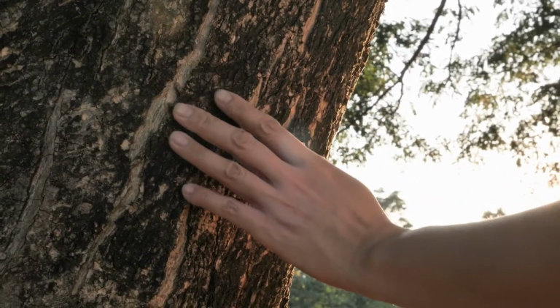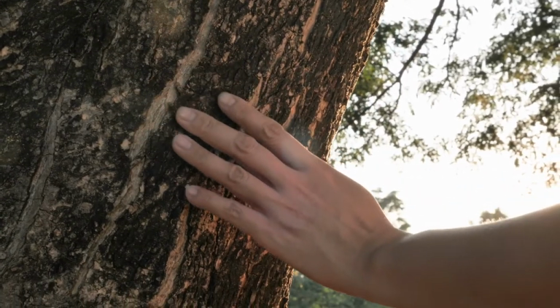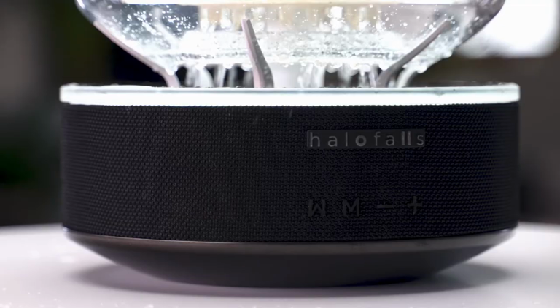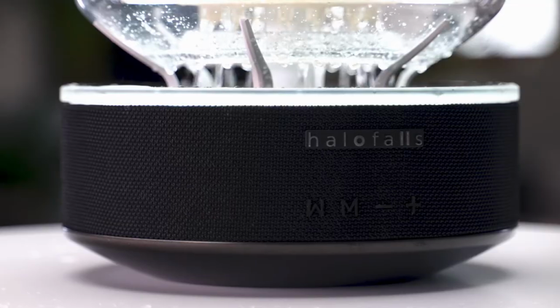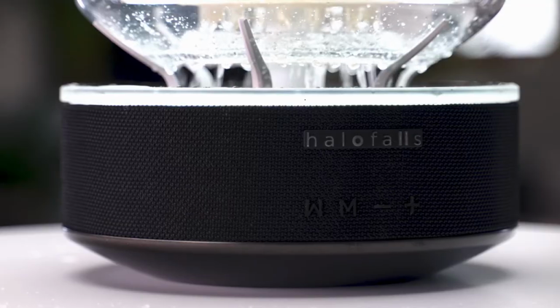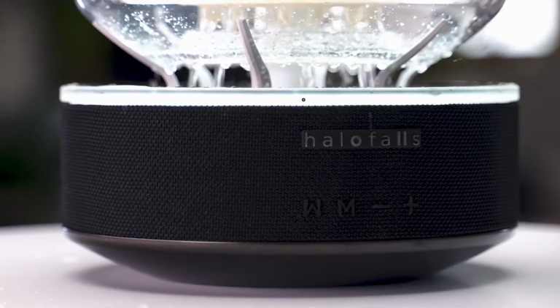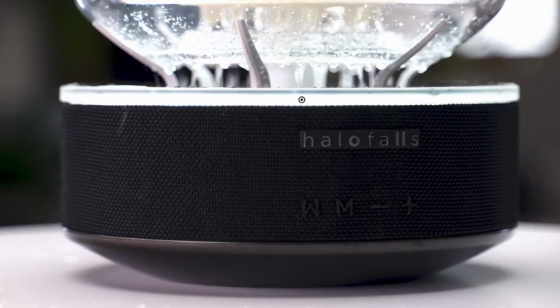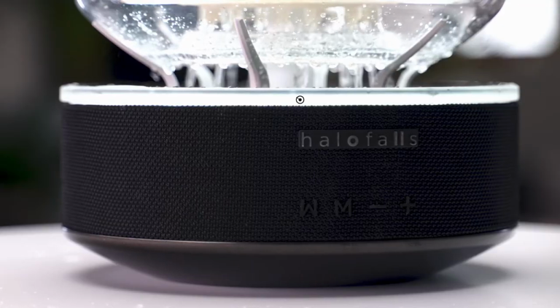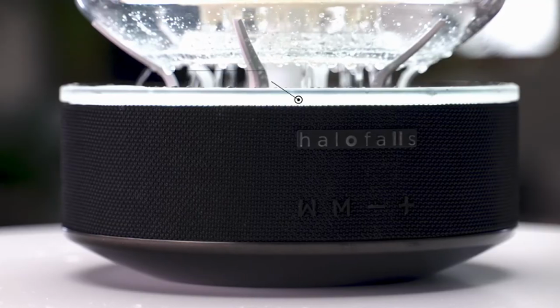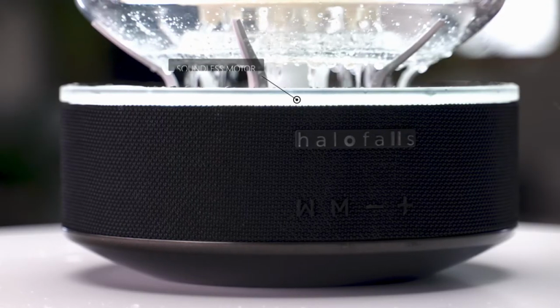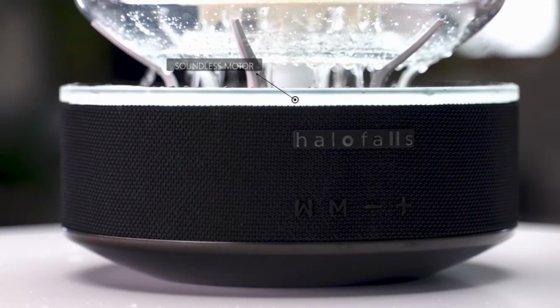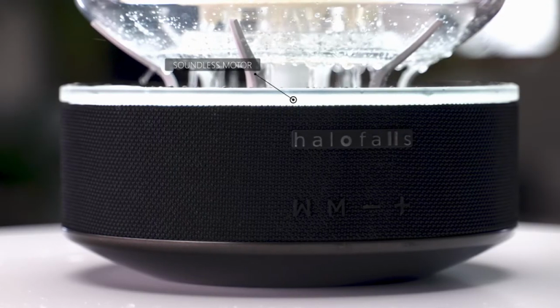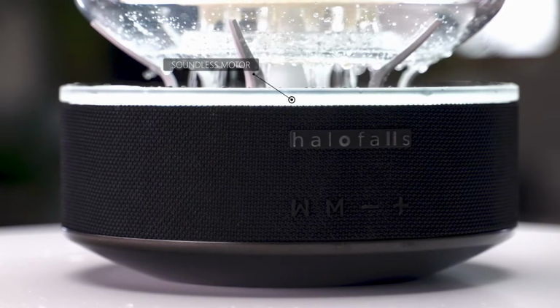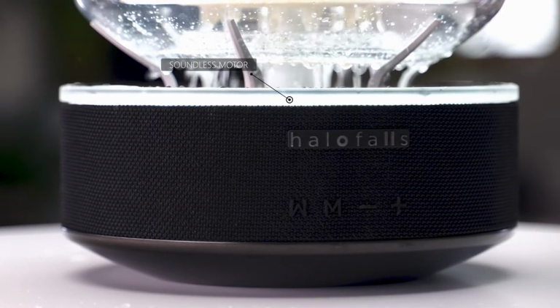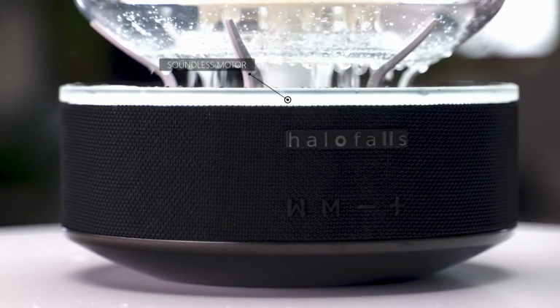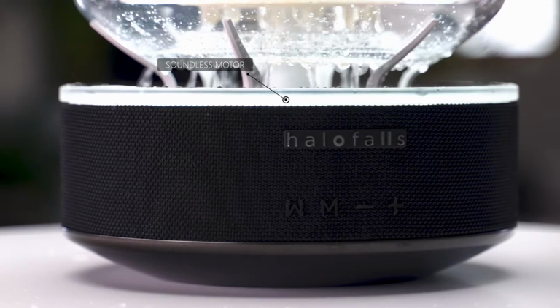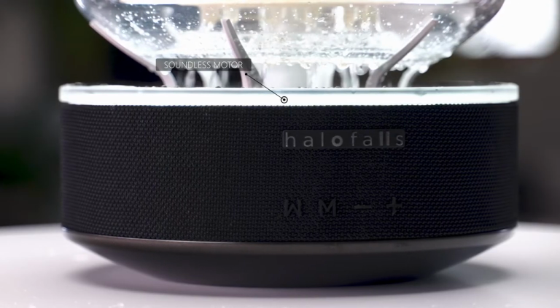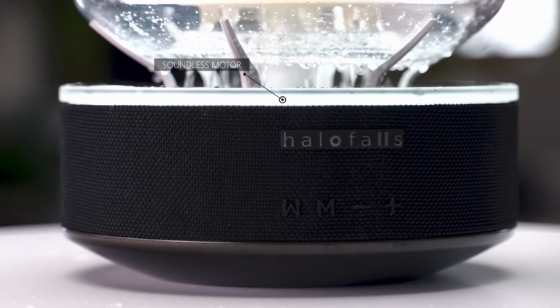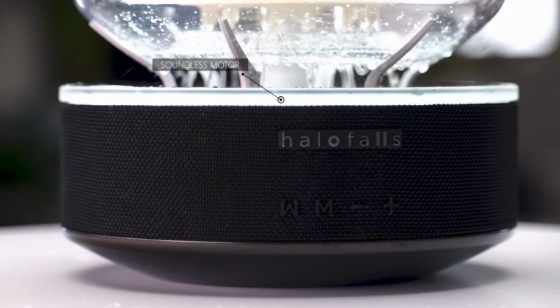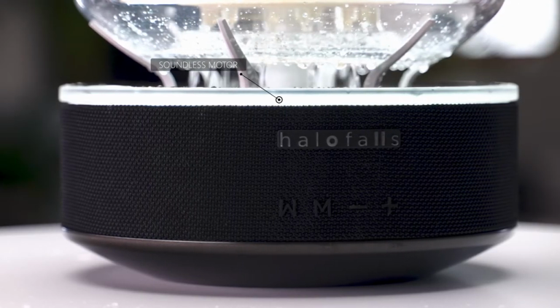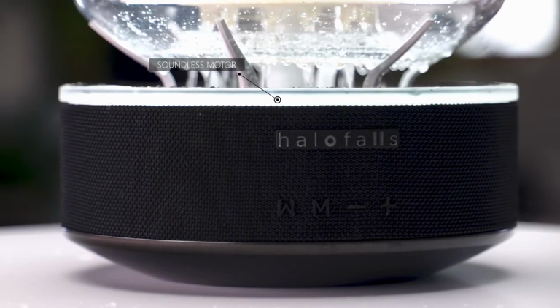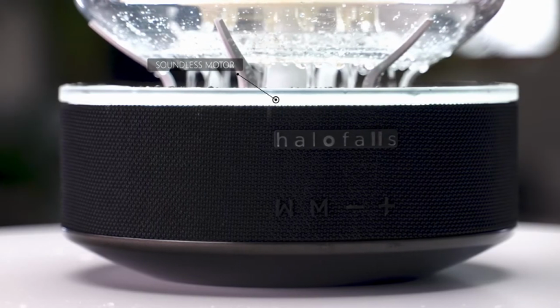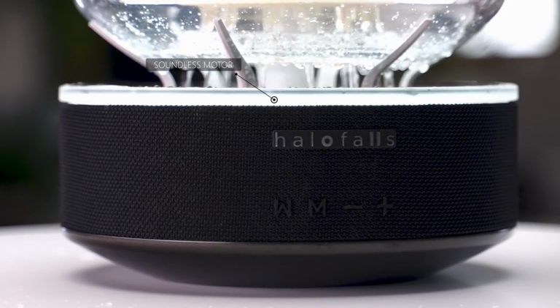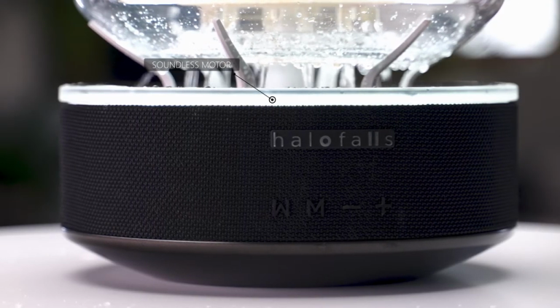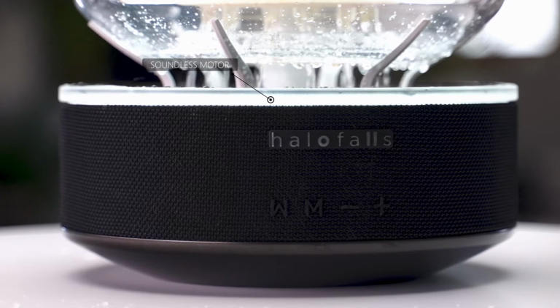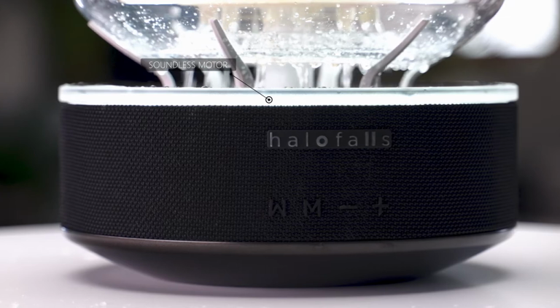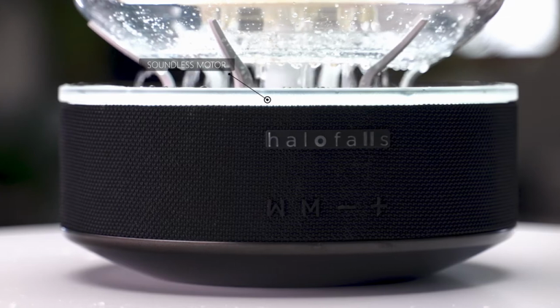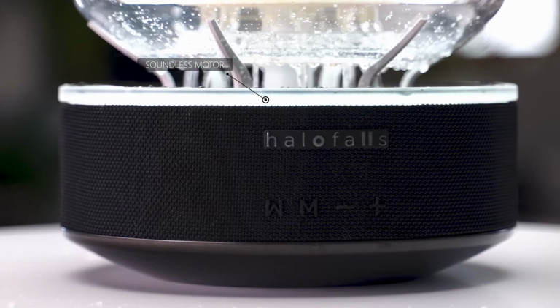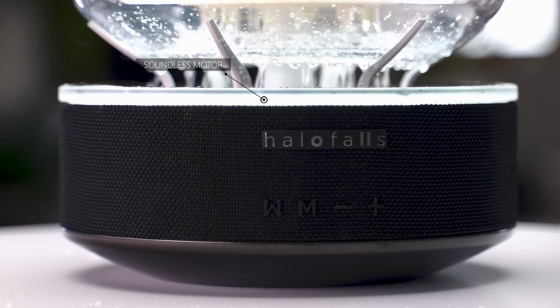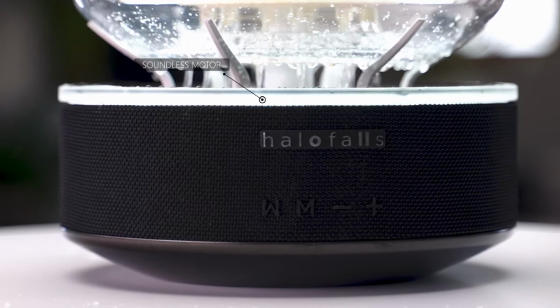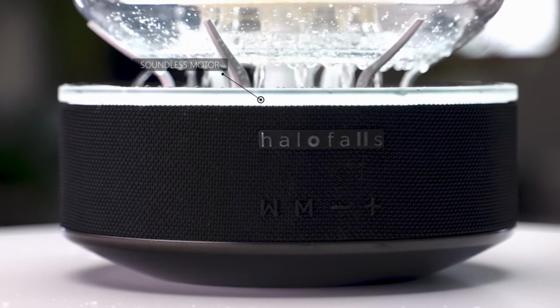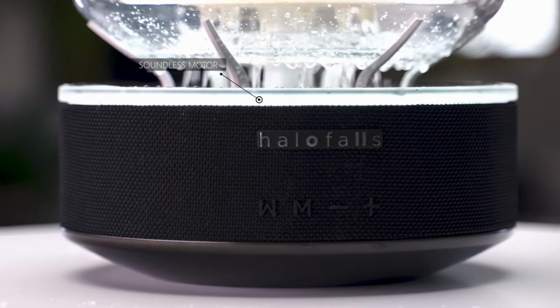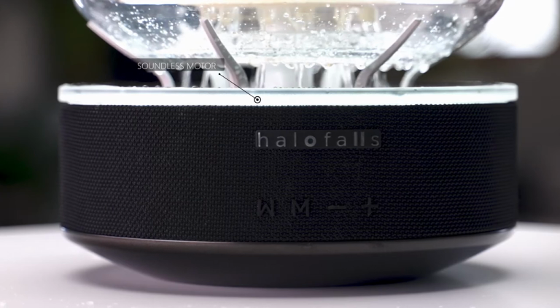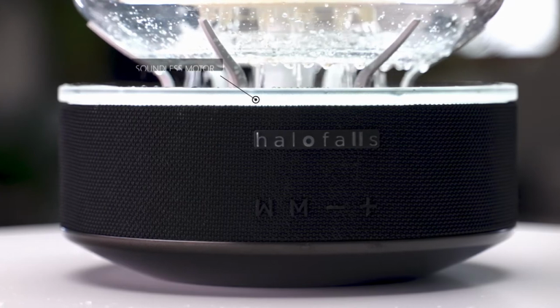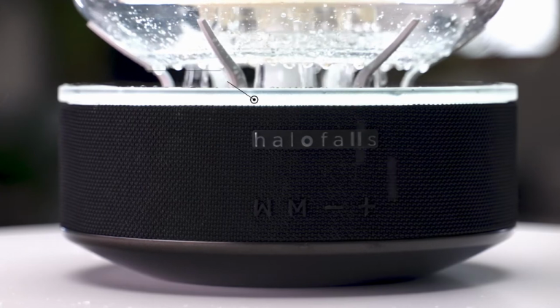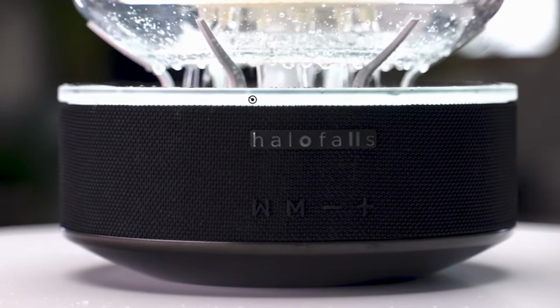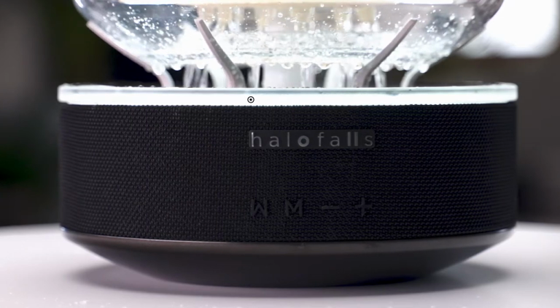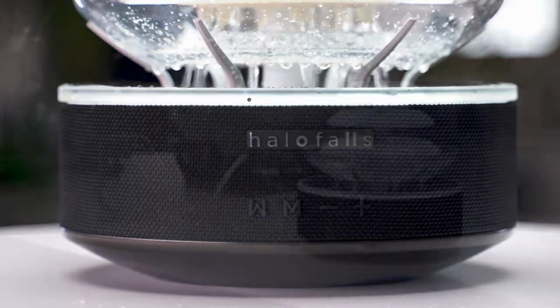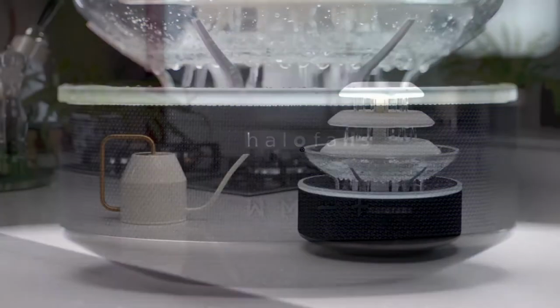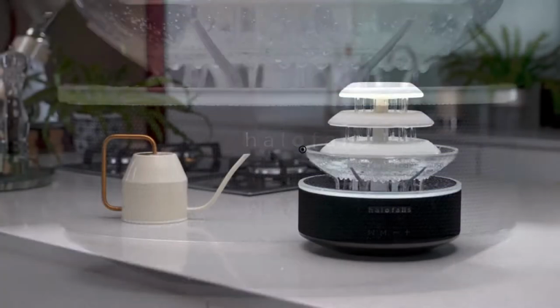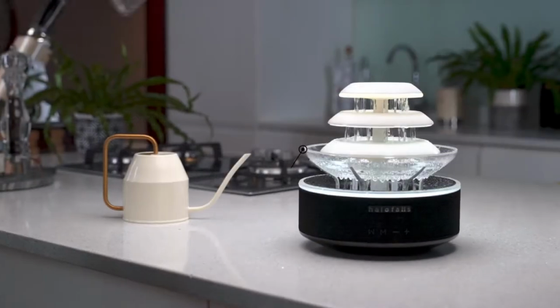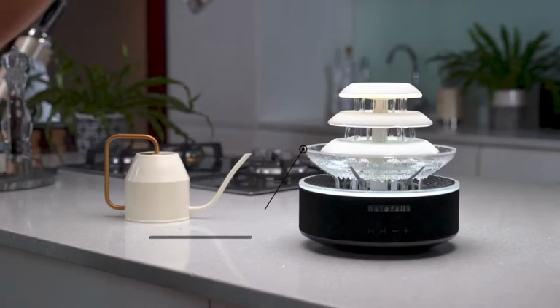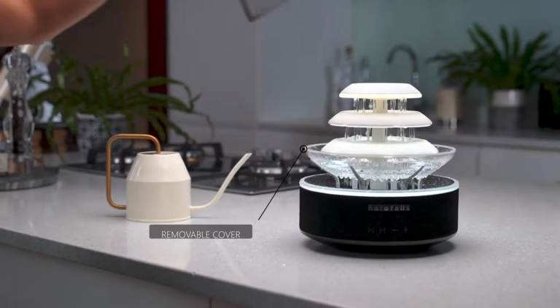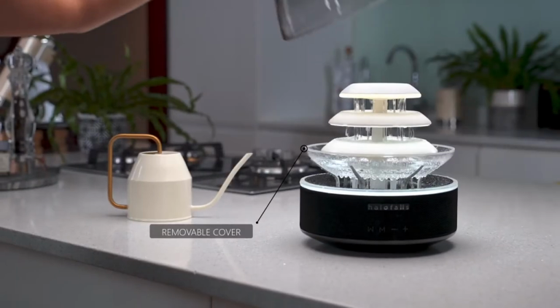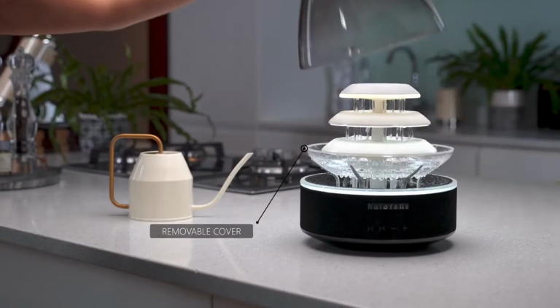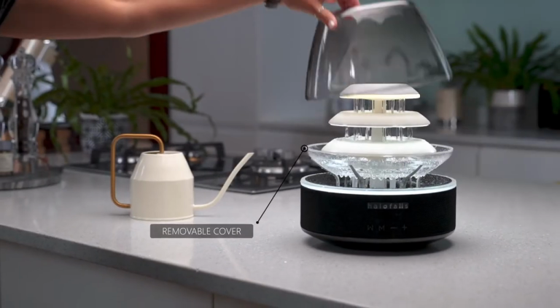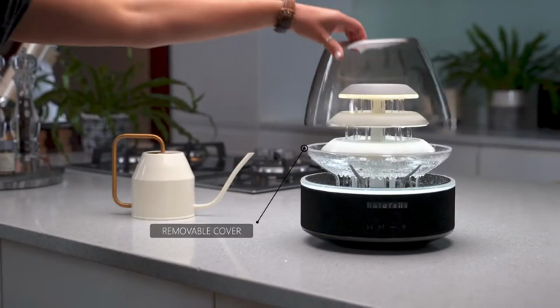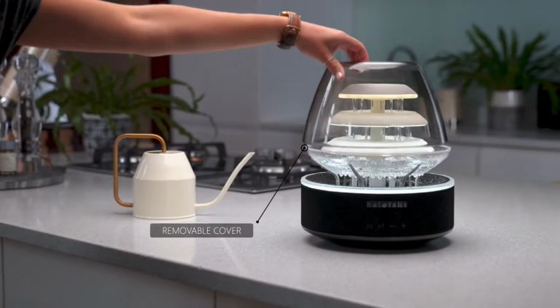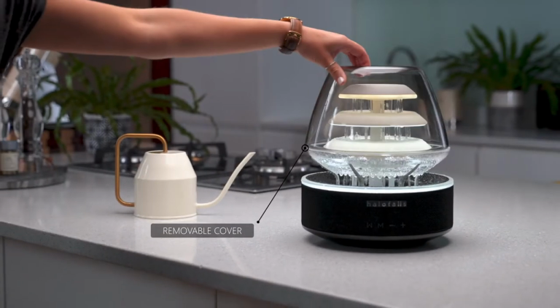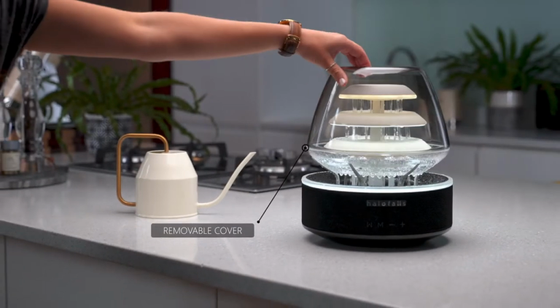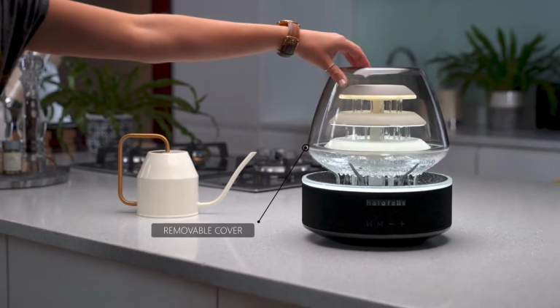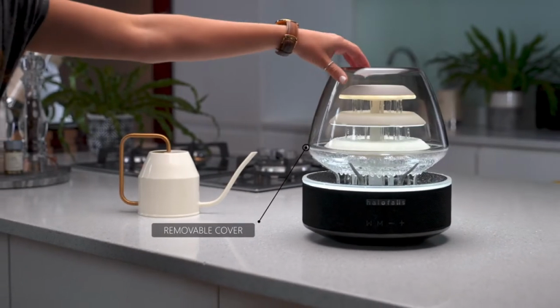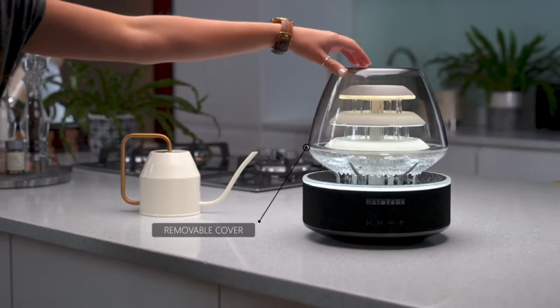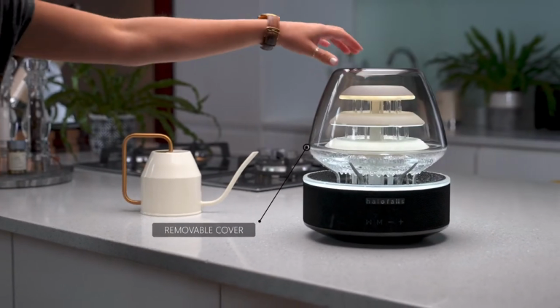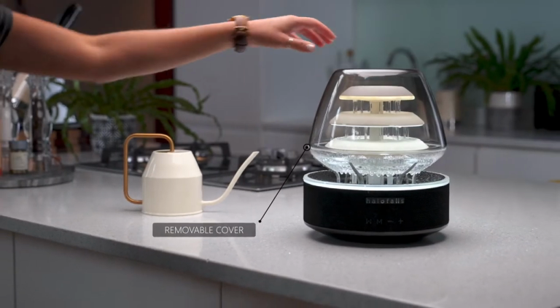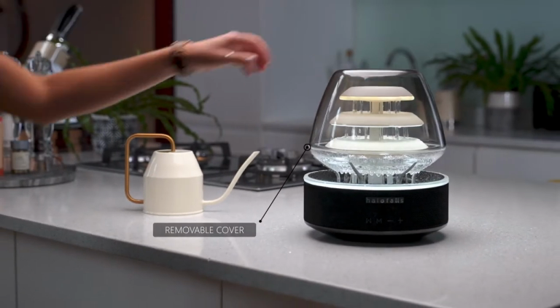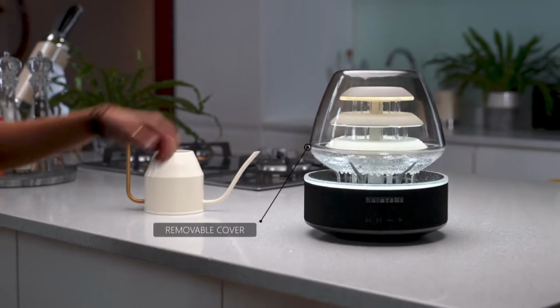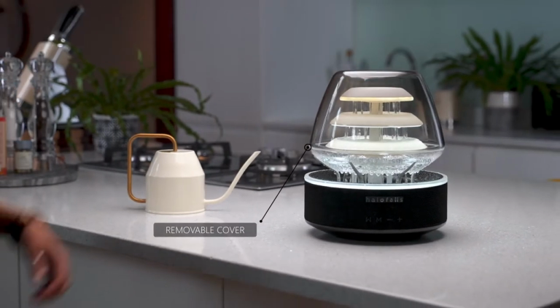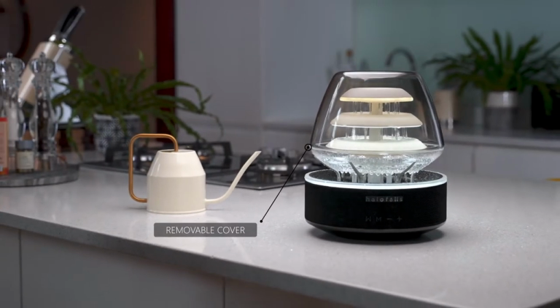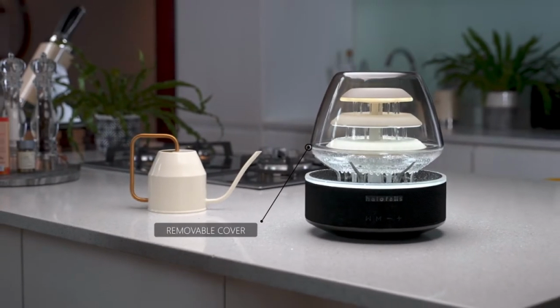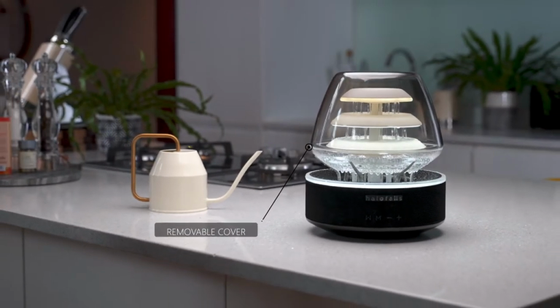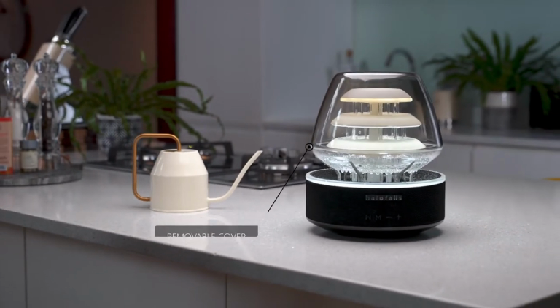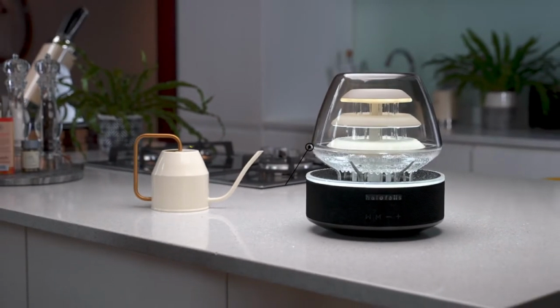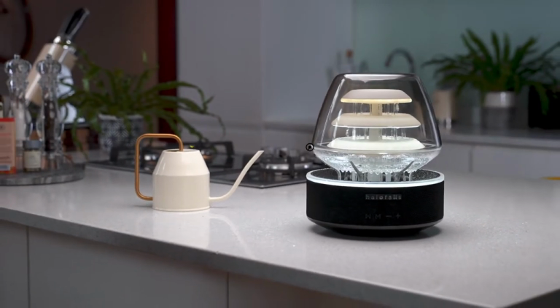It's powered by a durable, submersible, soundless motor, and the casing has been designed to prevent spillage.